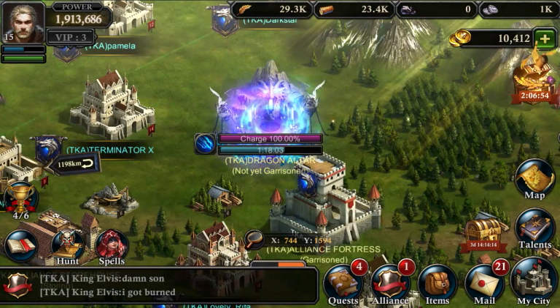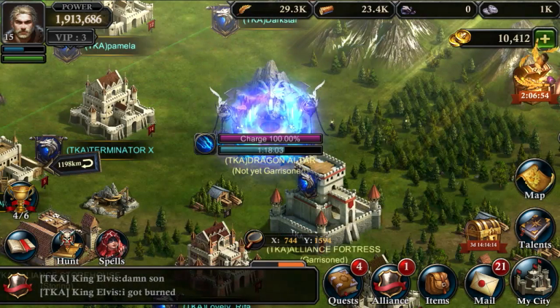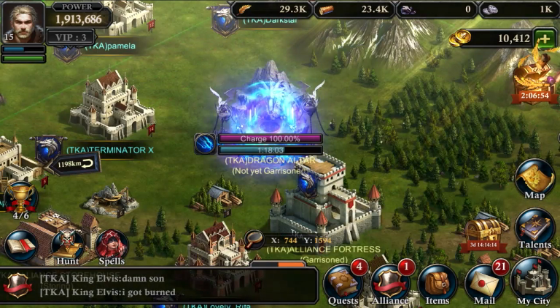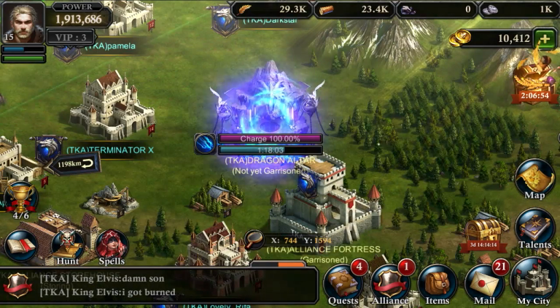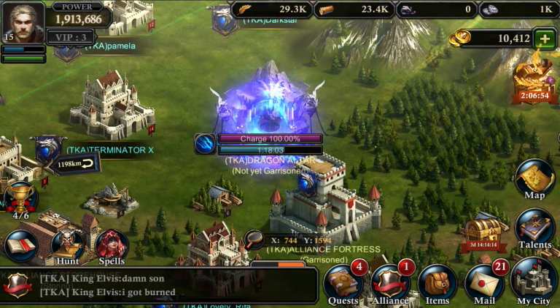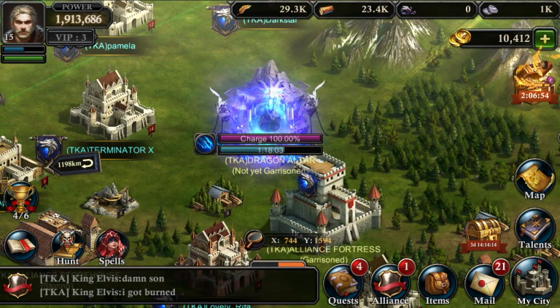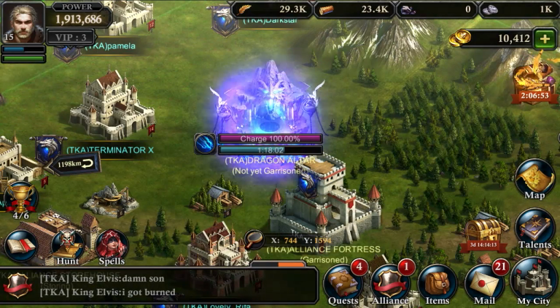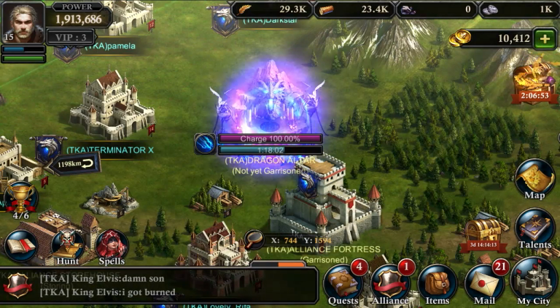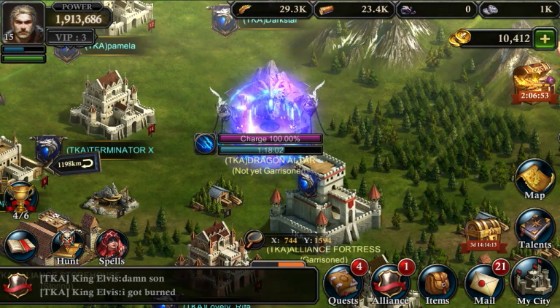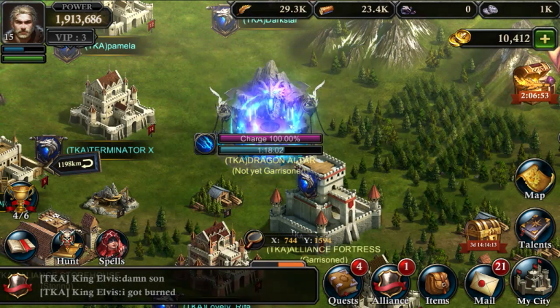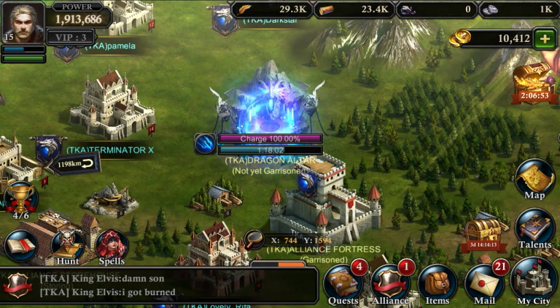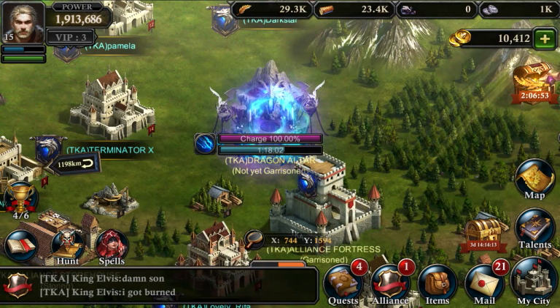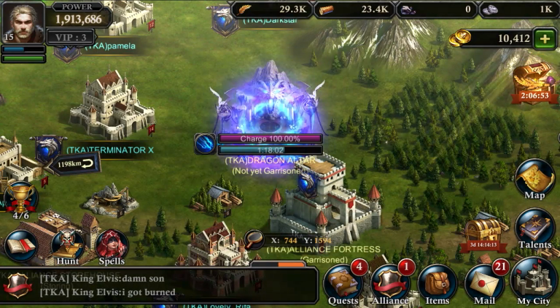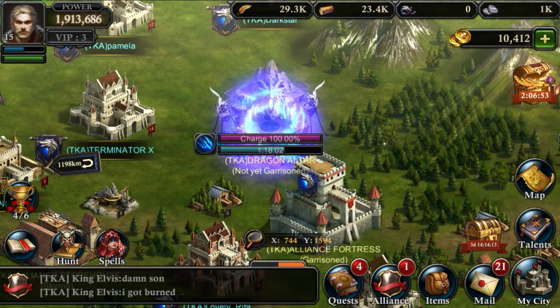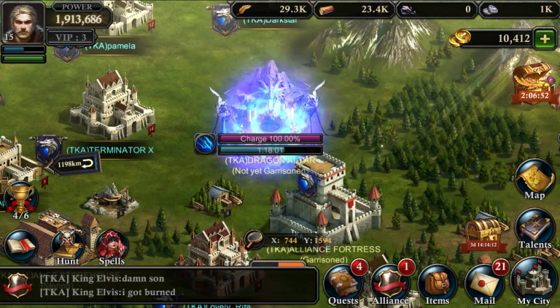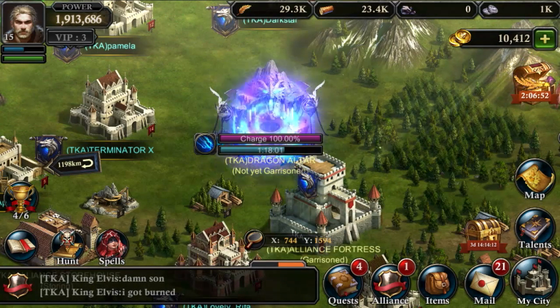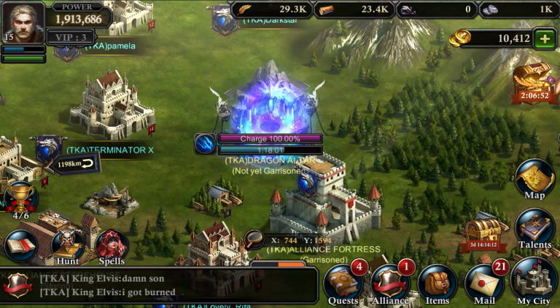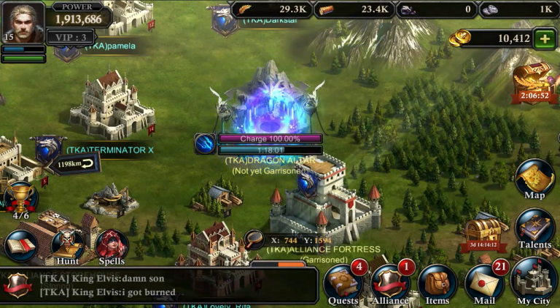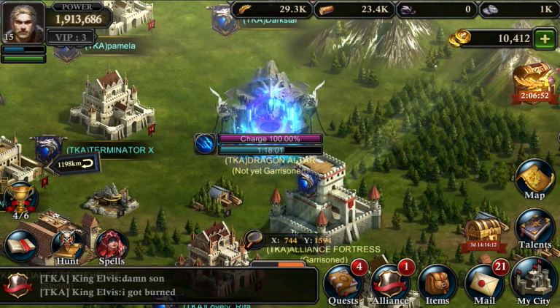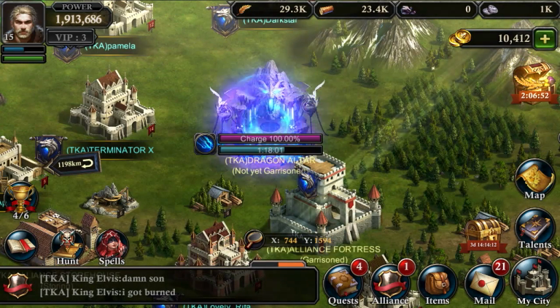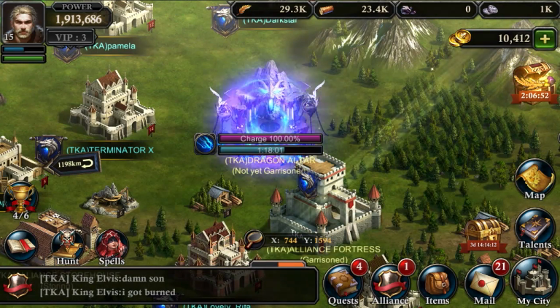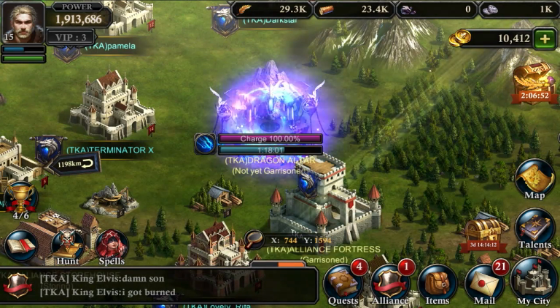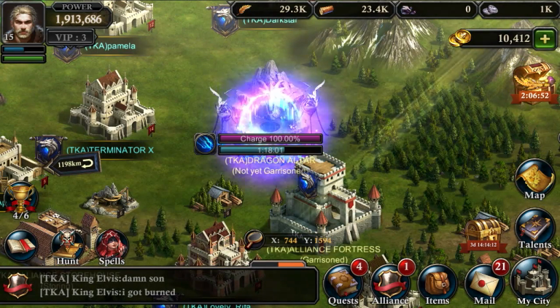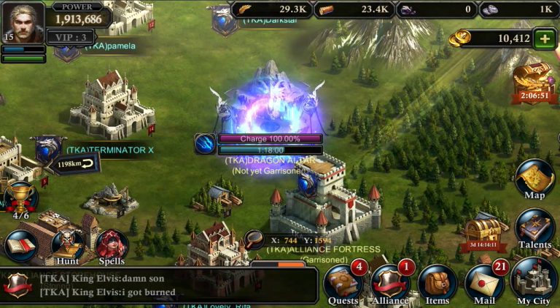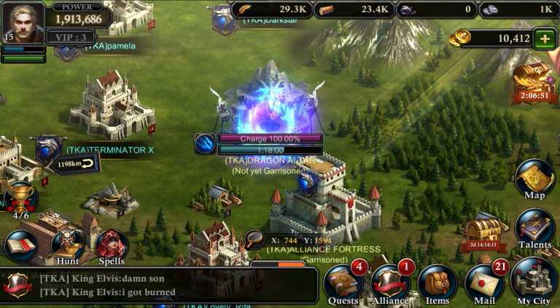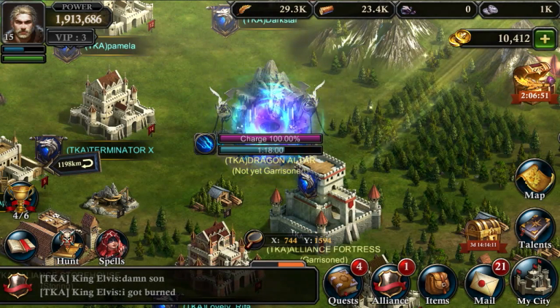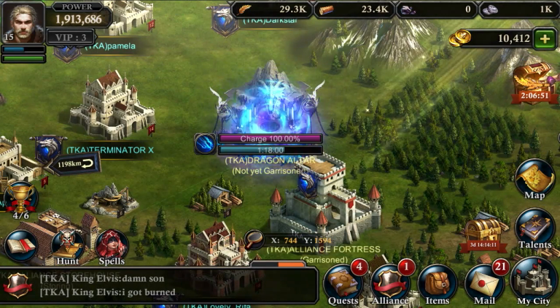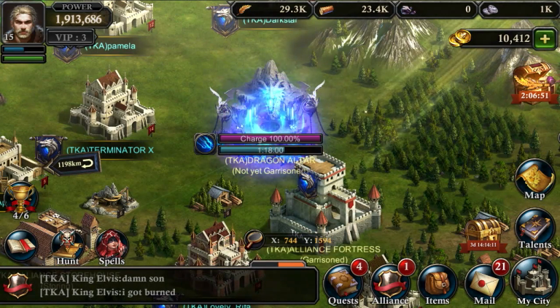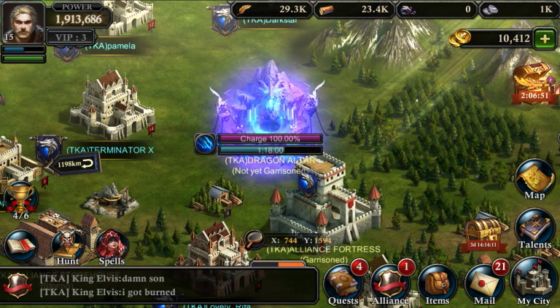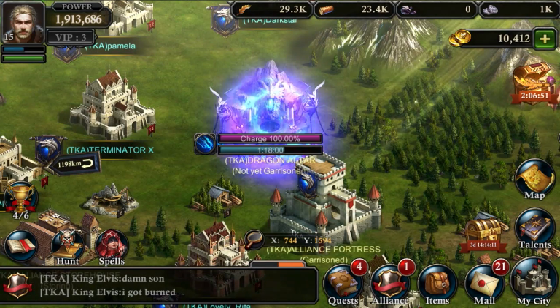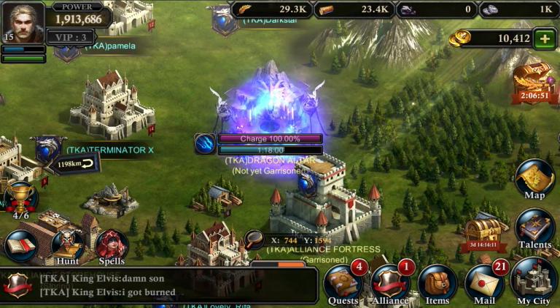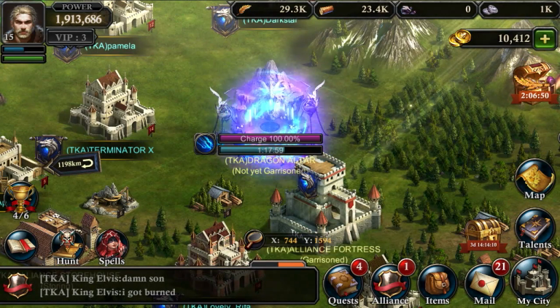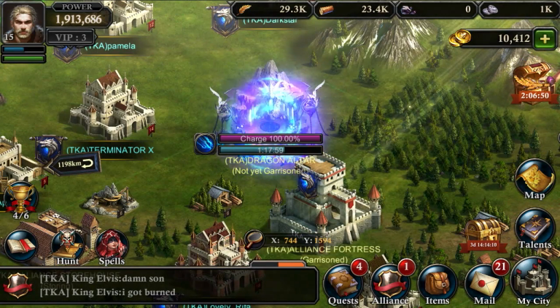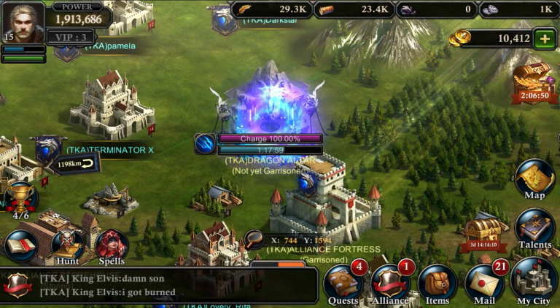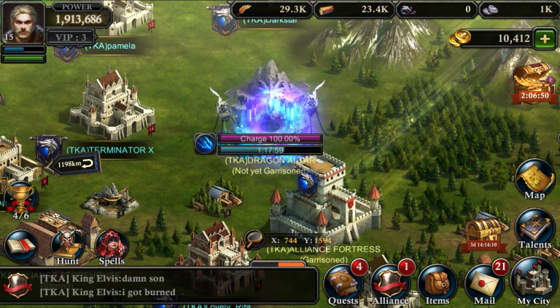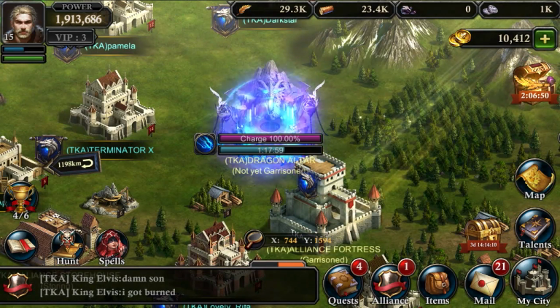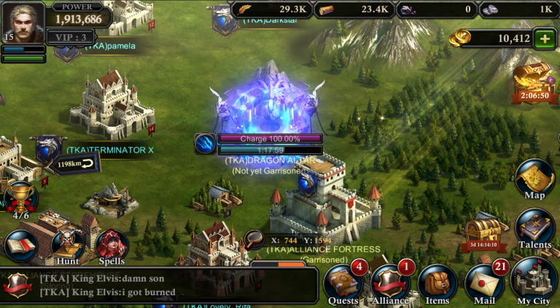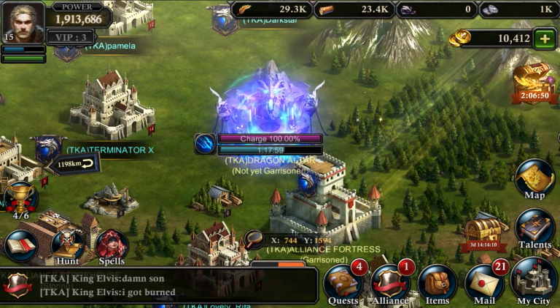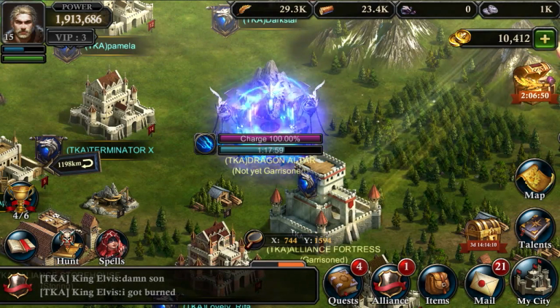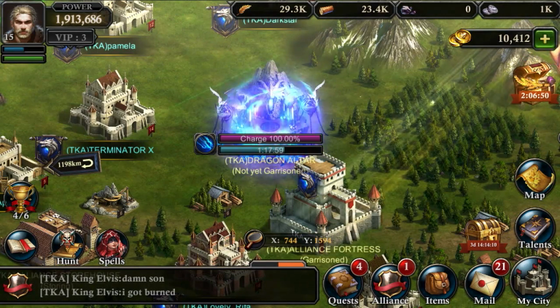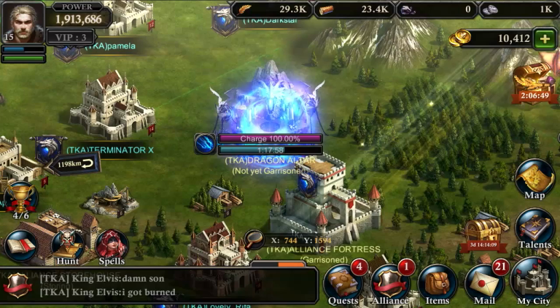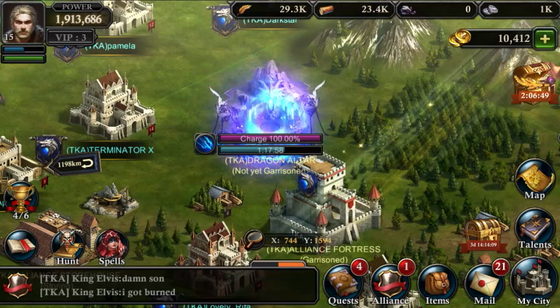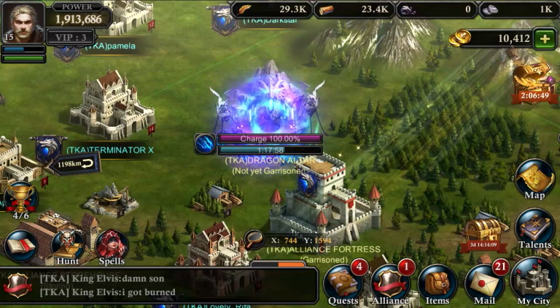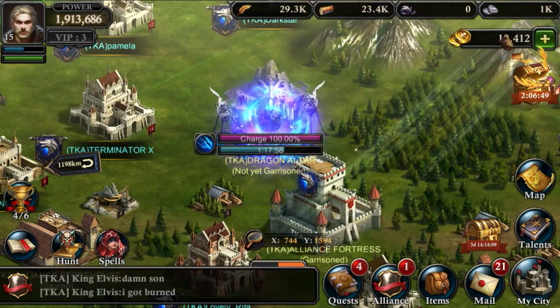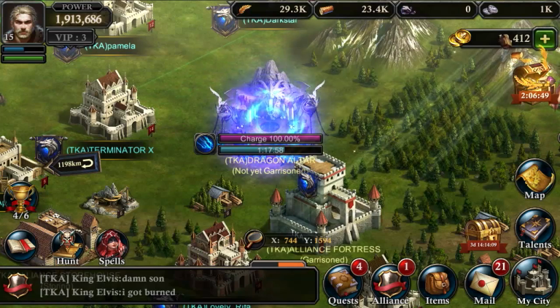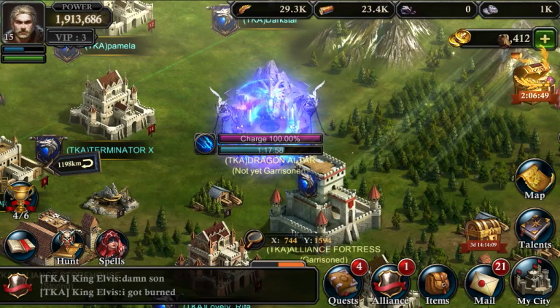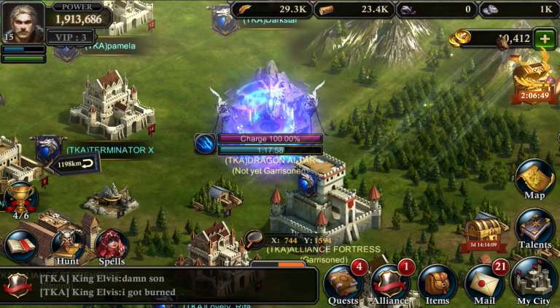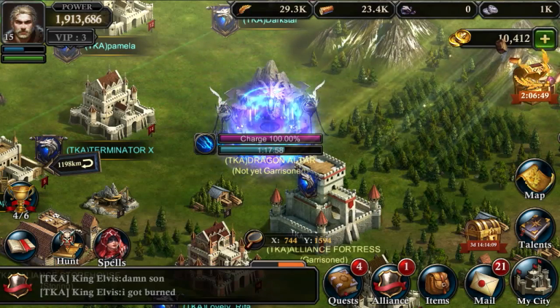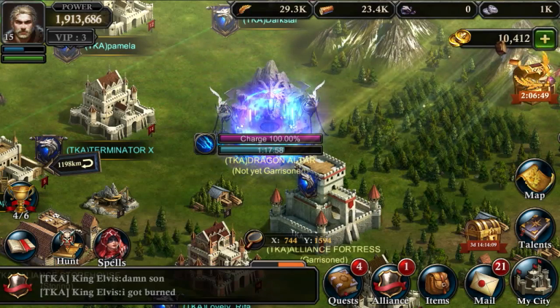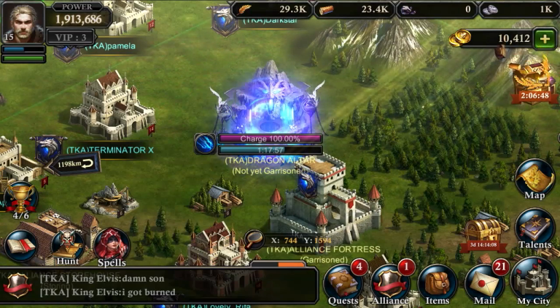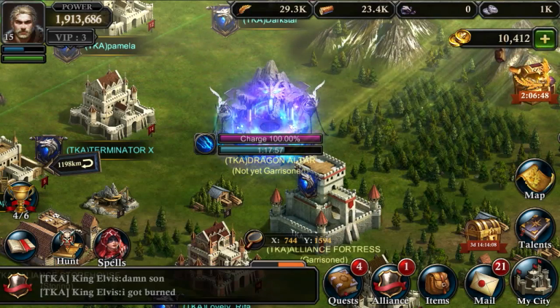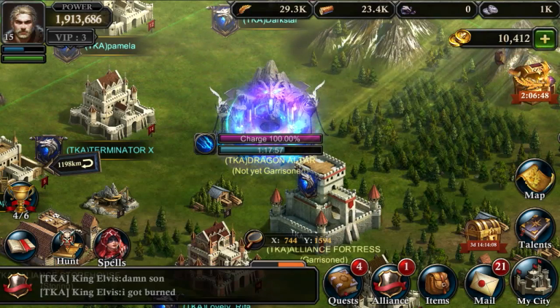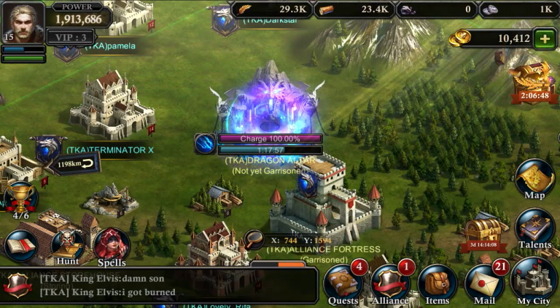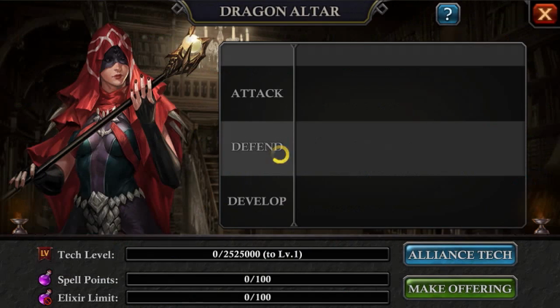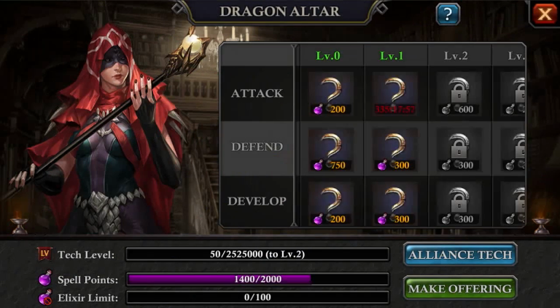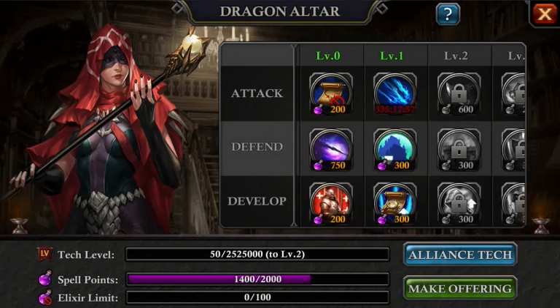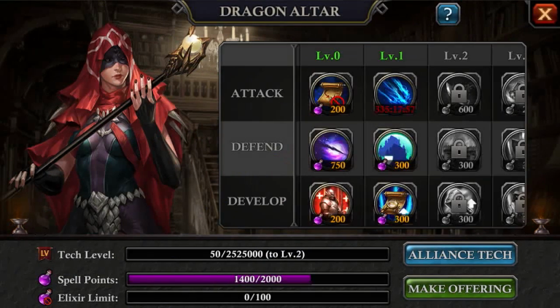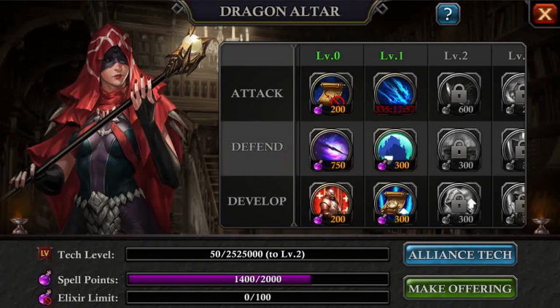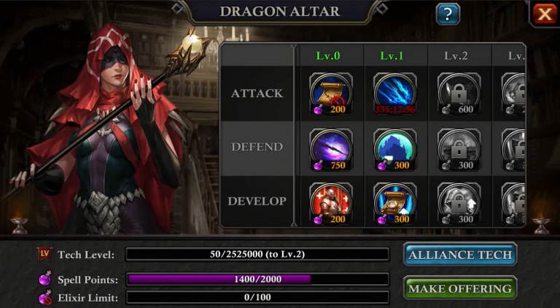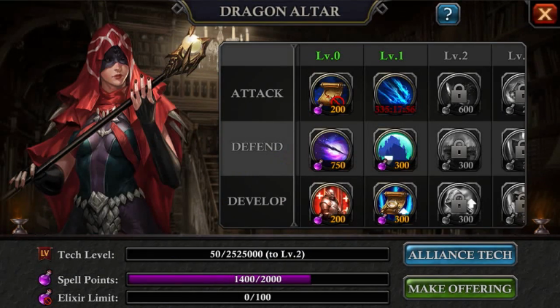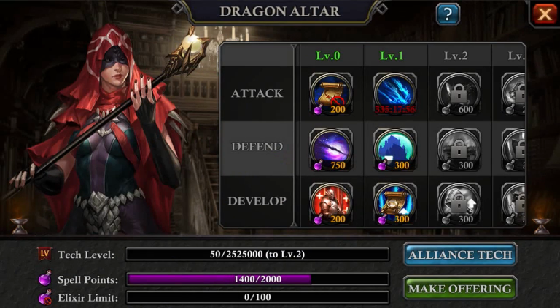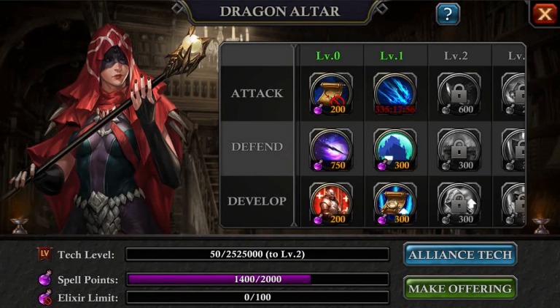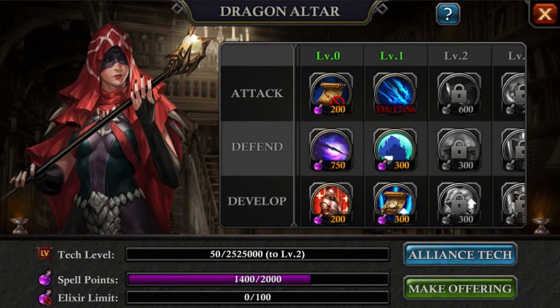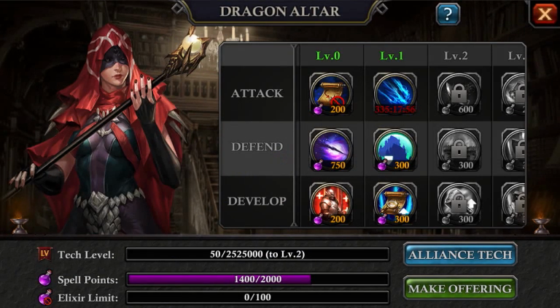The Dragon Altar is unlocked at Alliance Level 5. Higher level spells can be unlocked through donations in Alliance Tech.